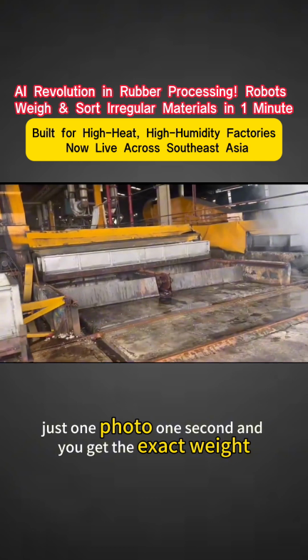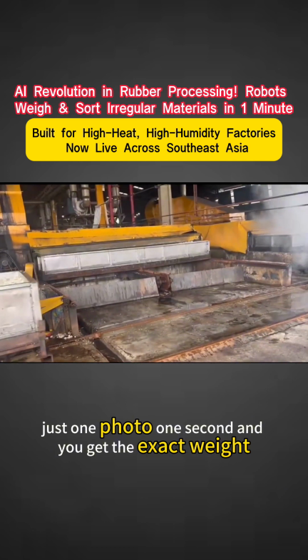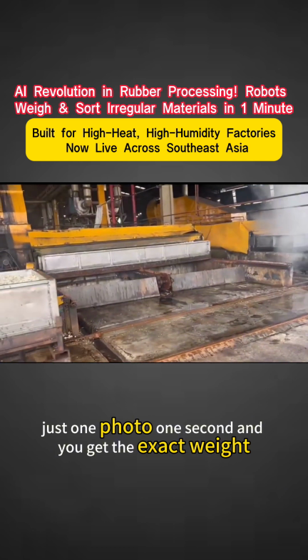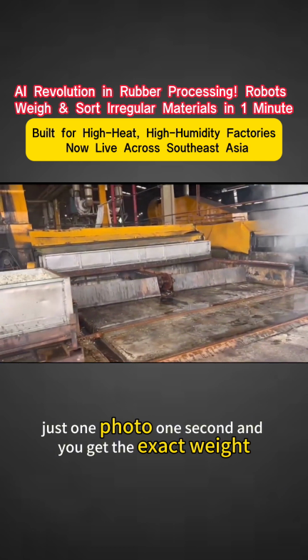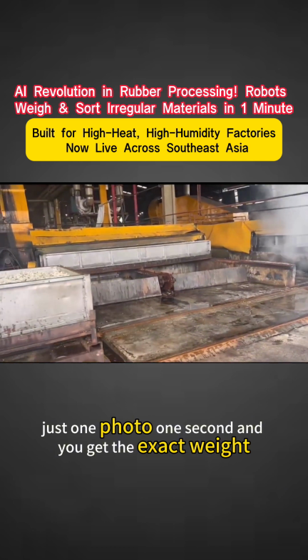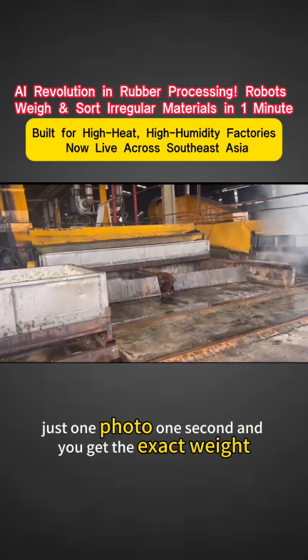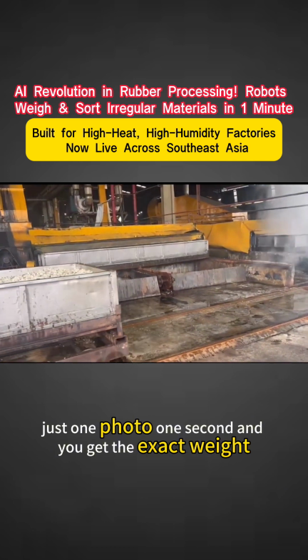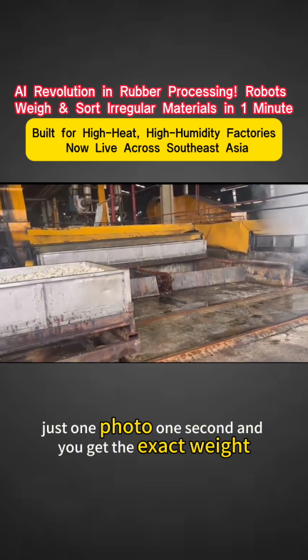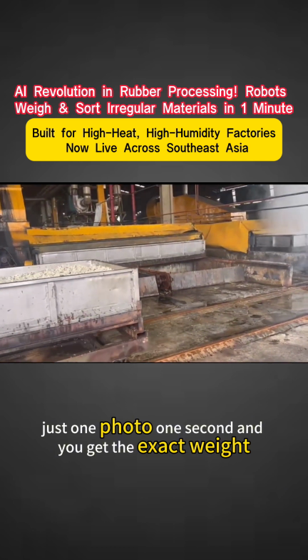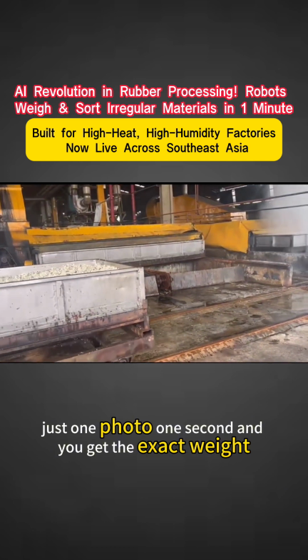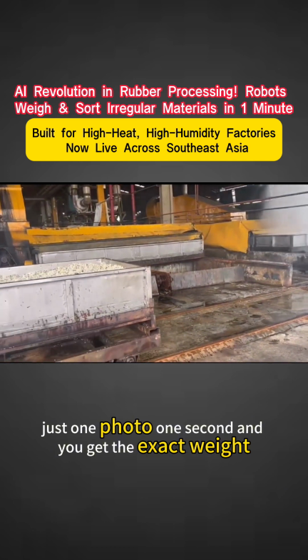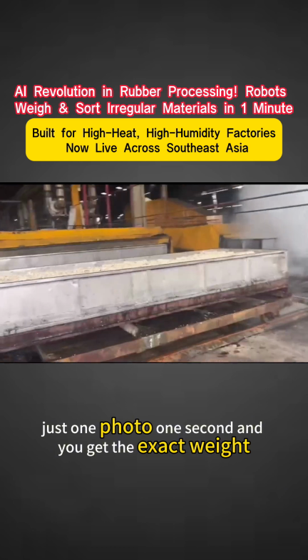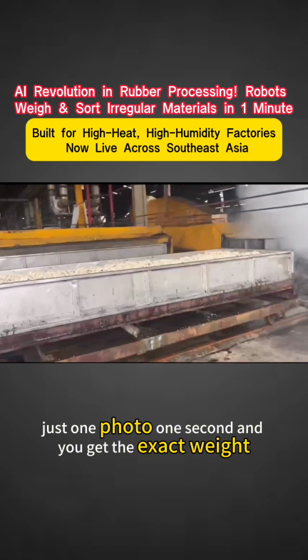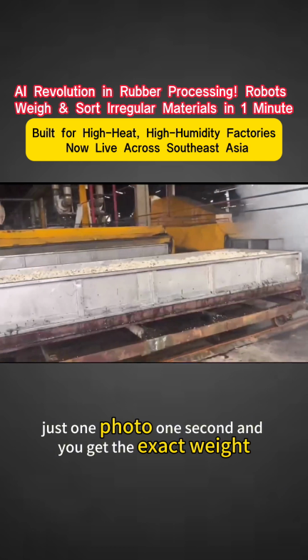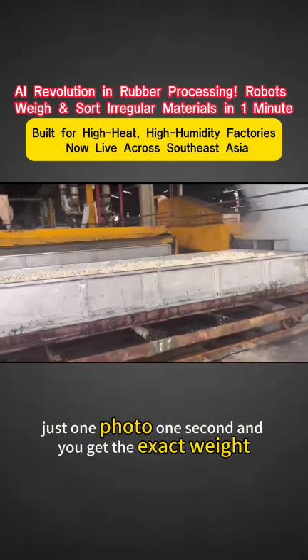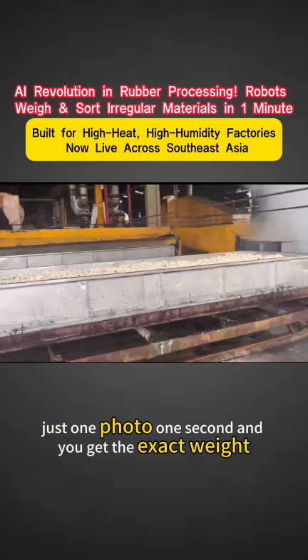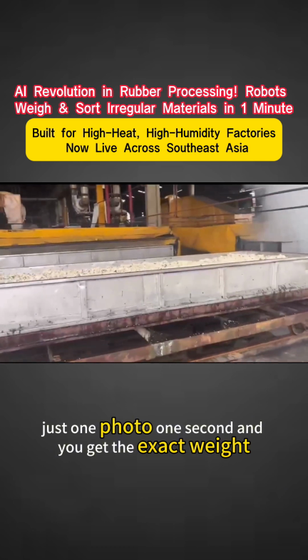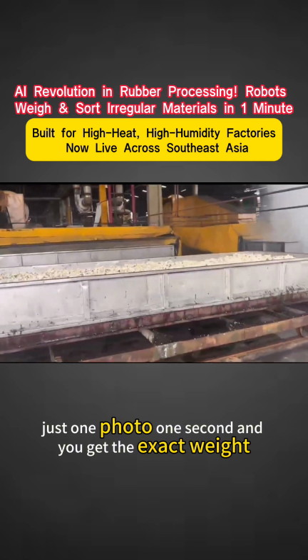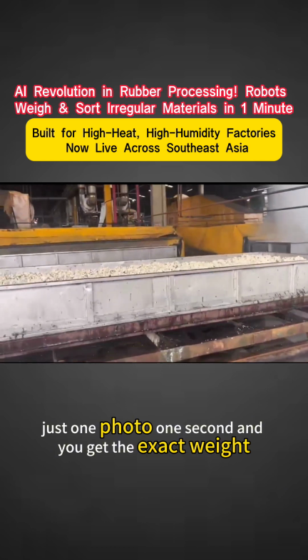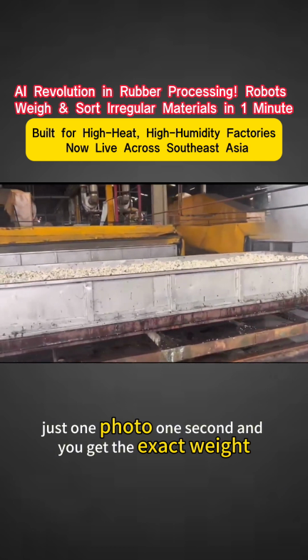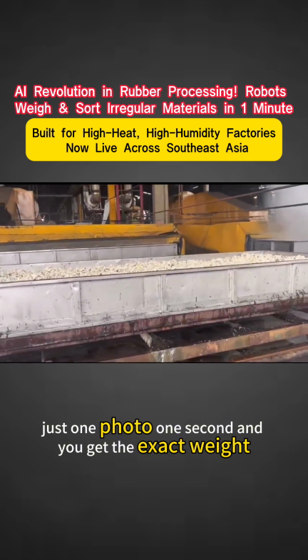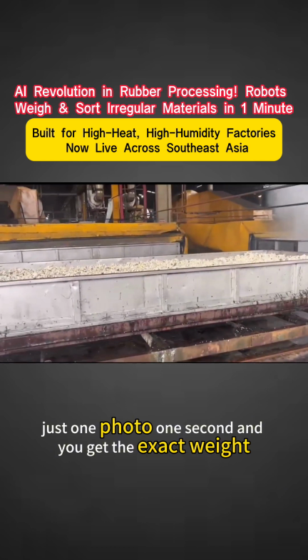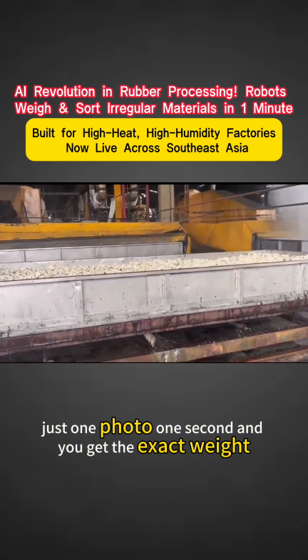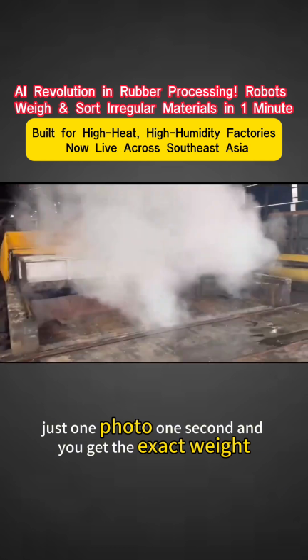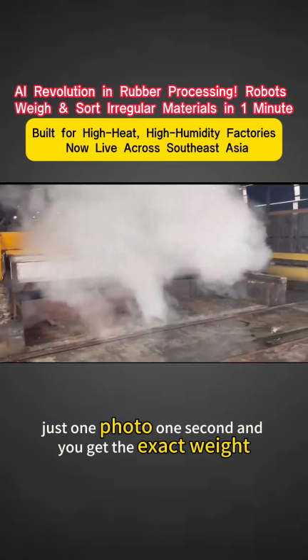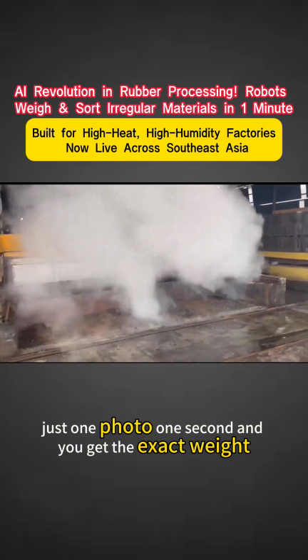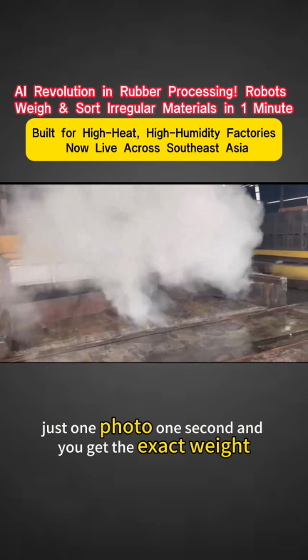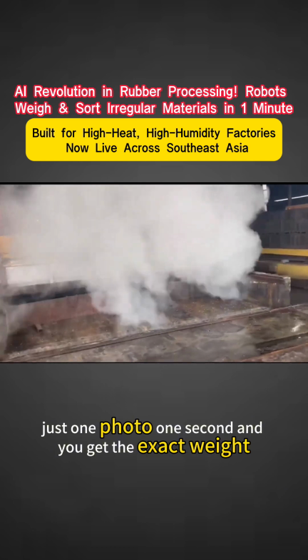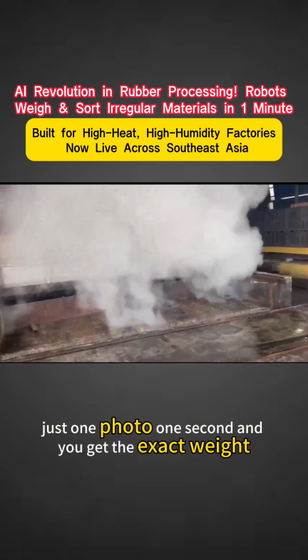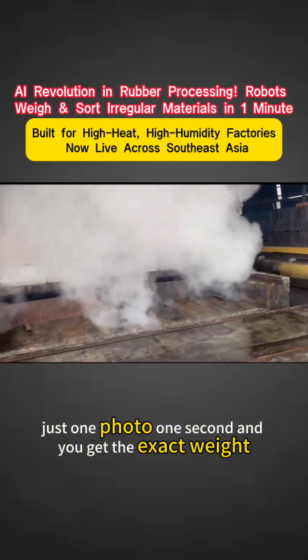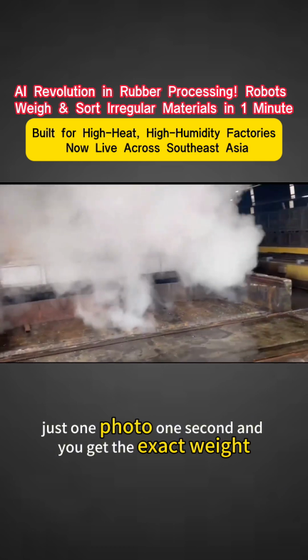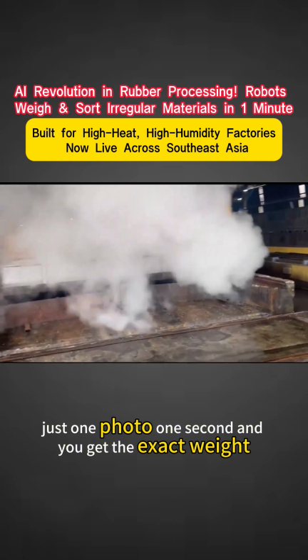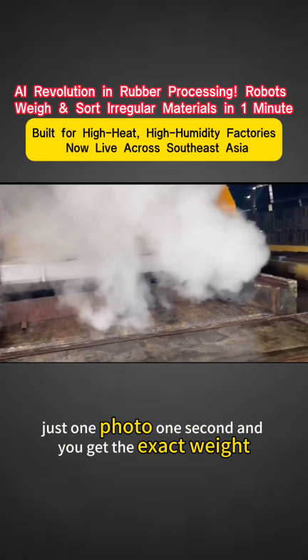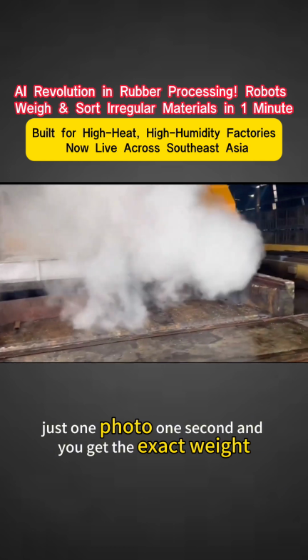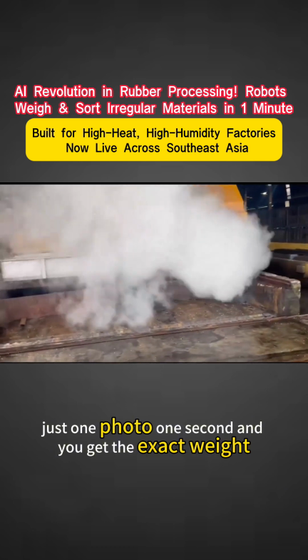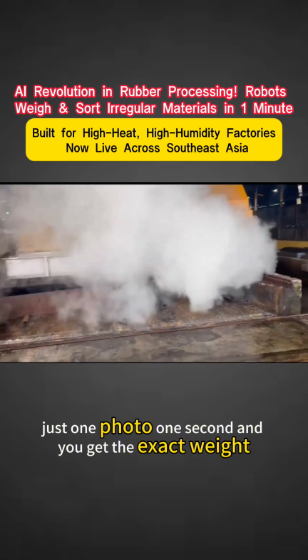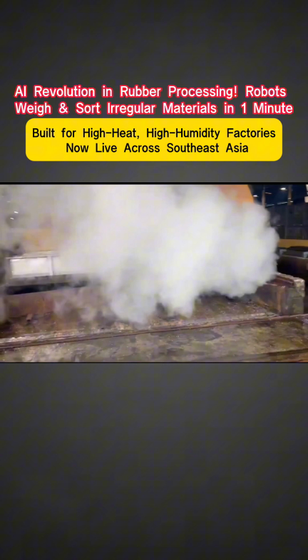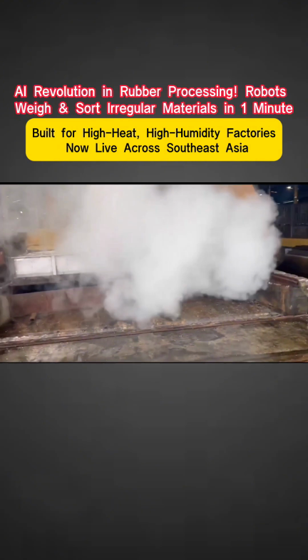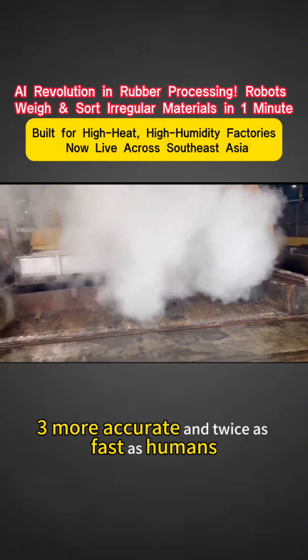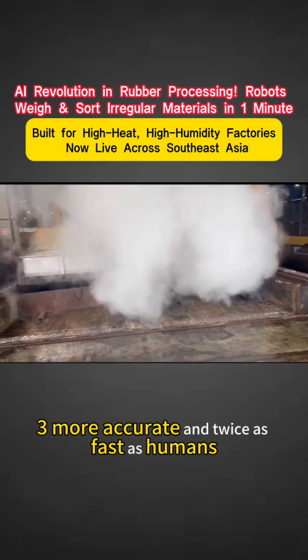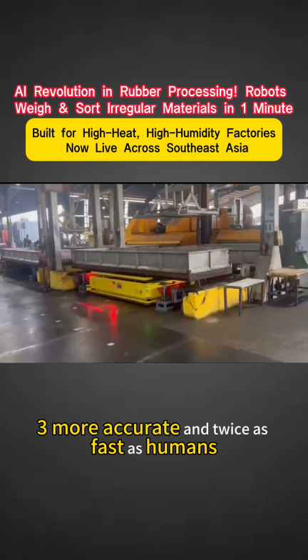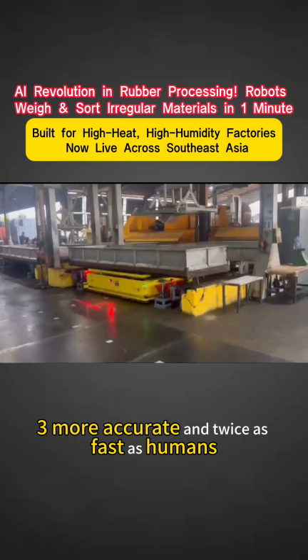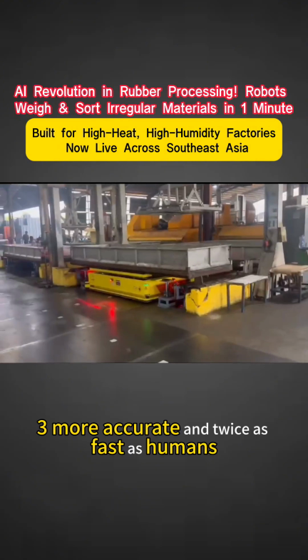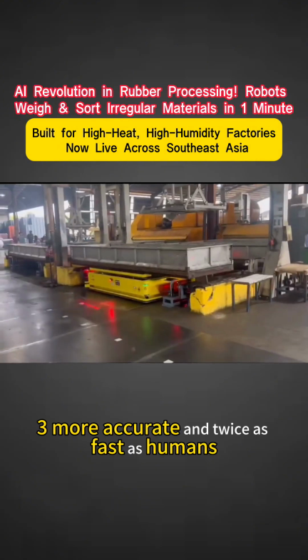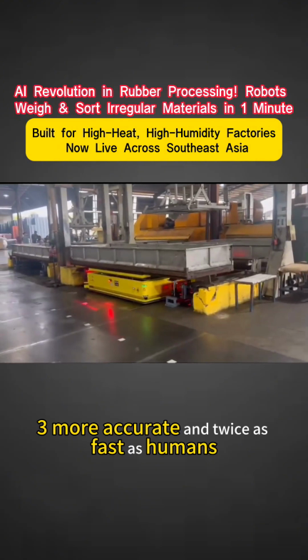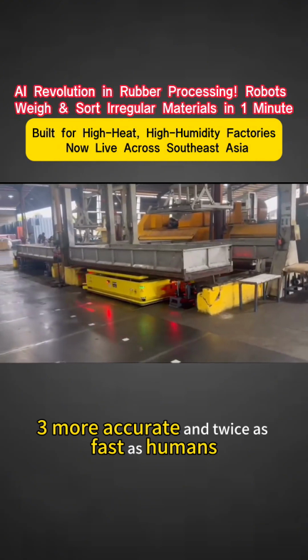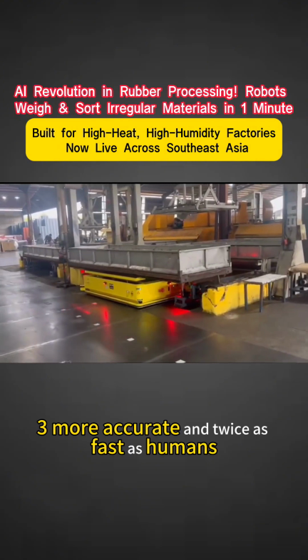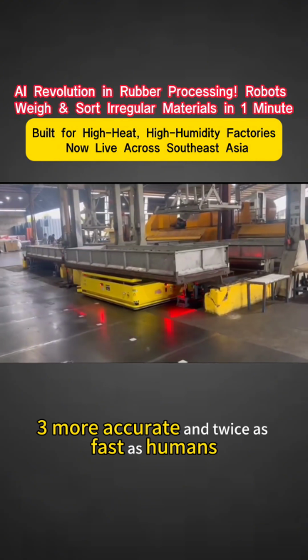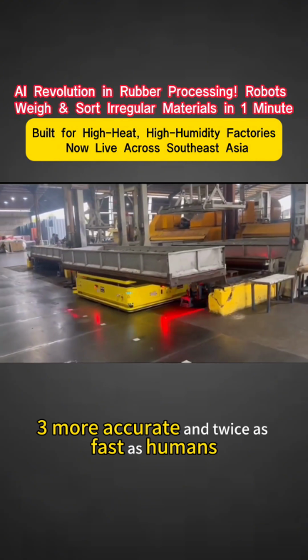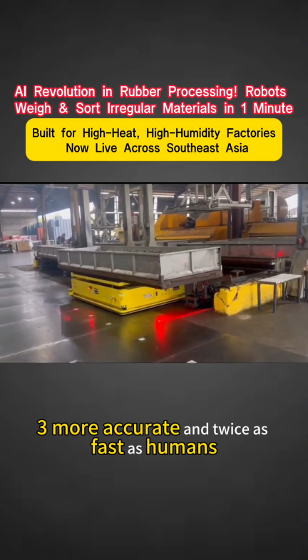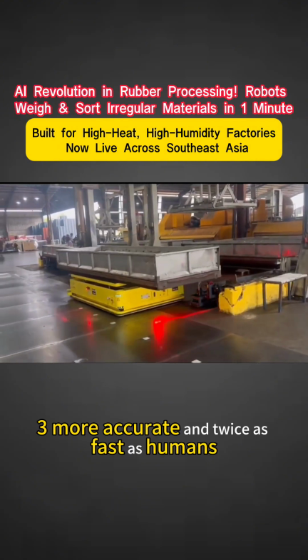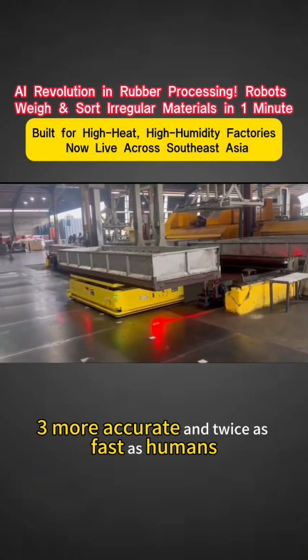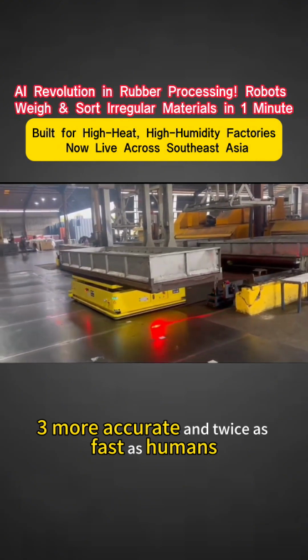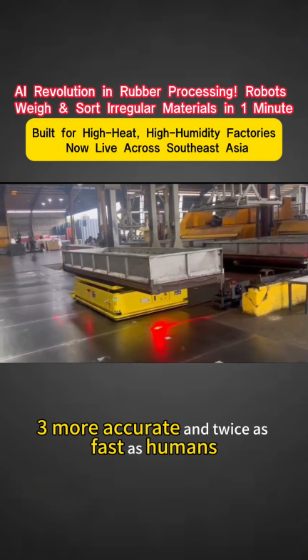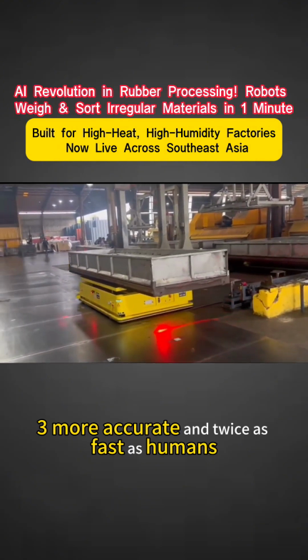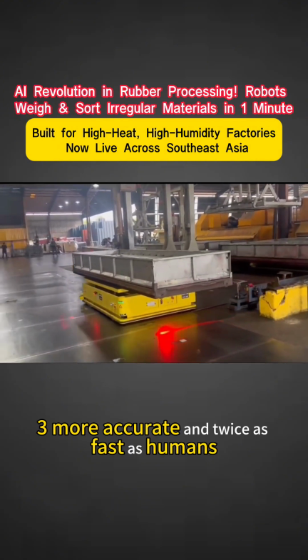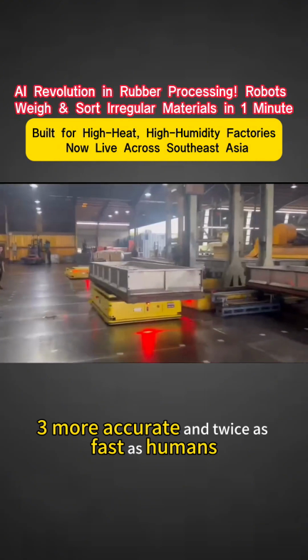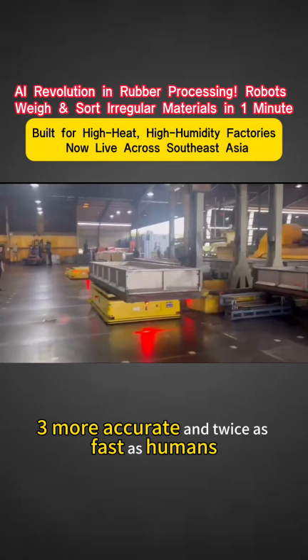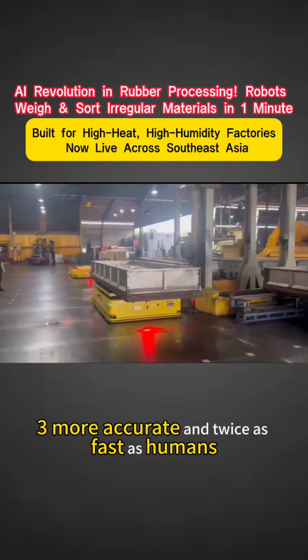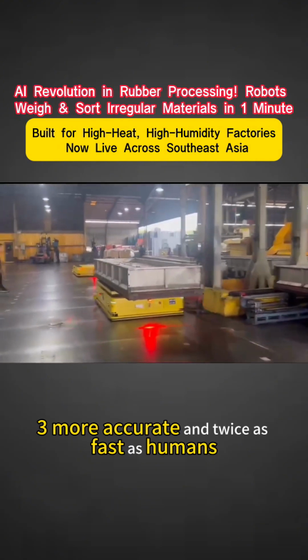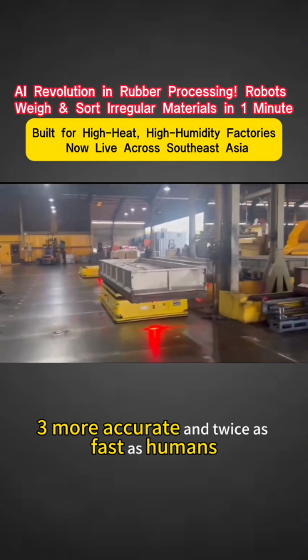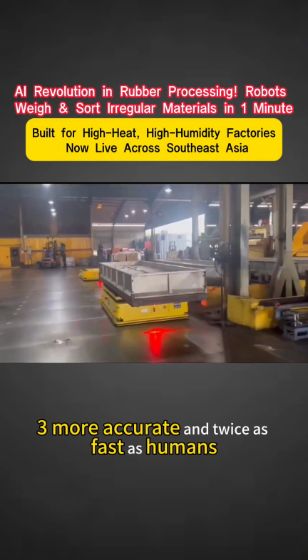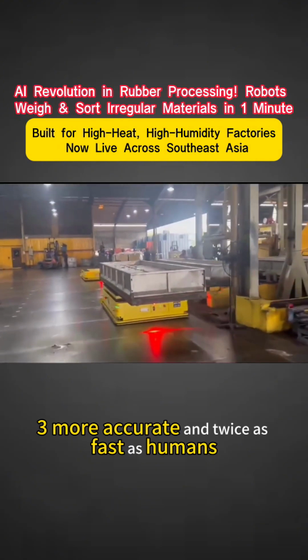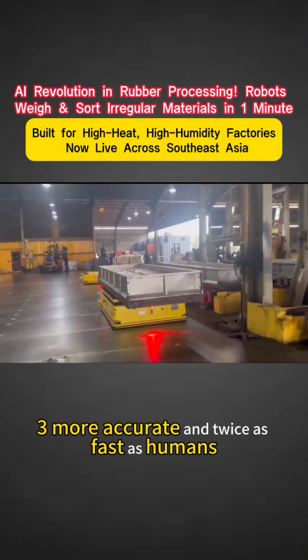Just one photo, one second, and you get the exact weight. Three times more accurate and twice as fast as humans.